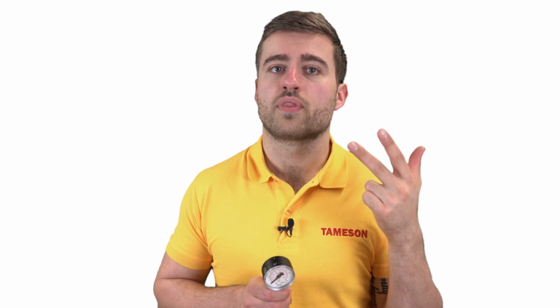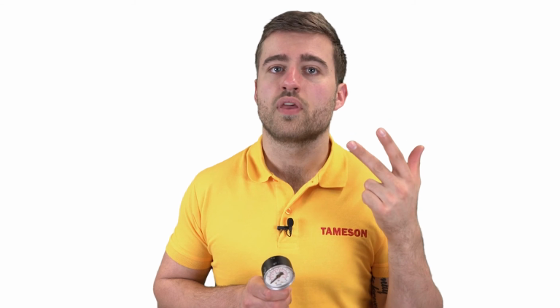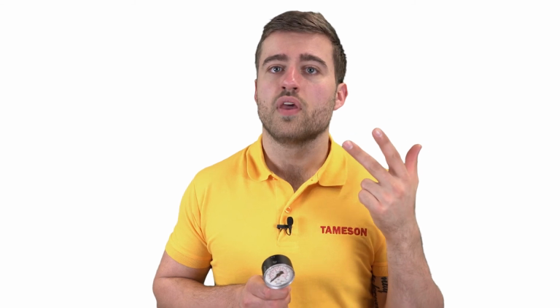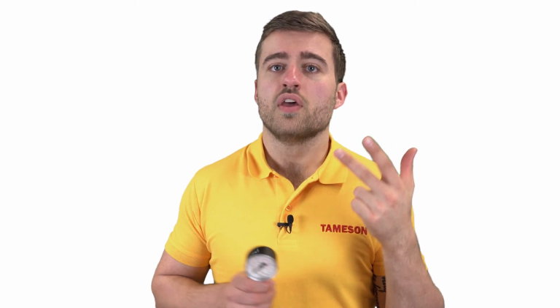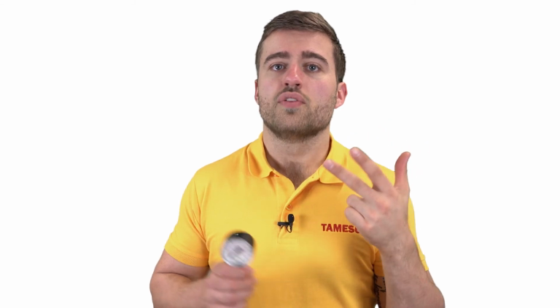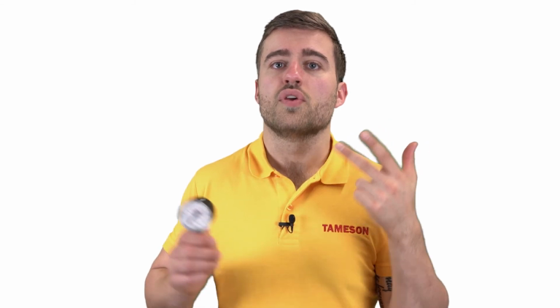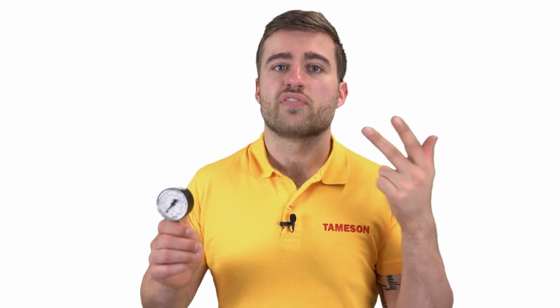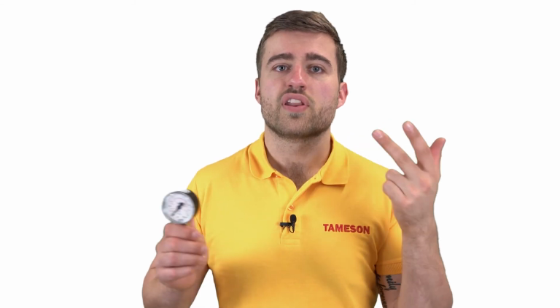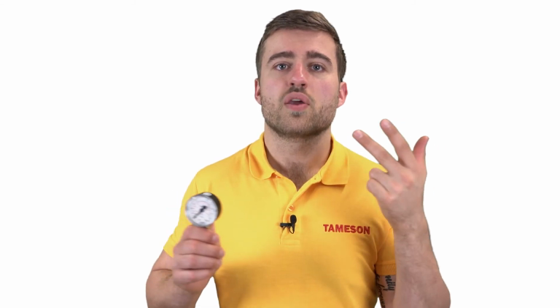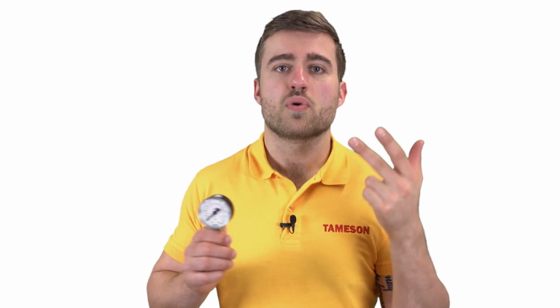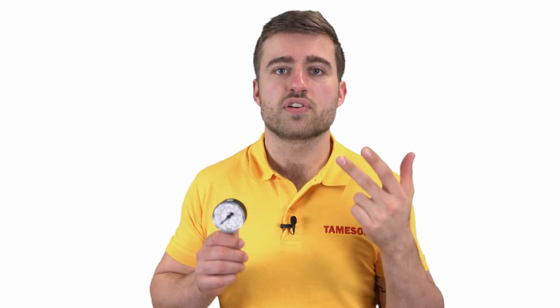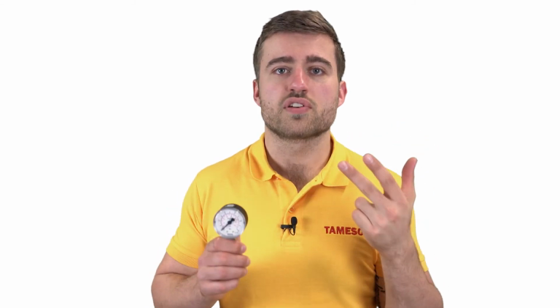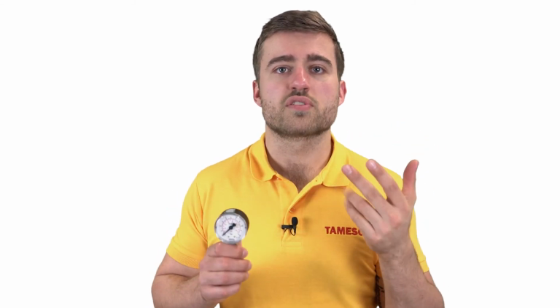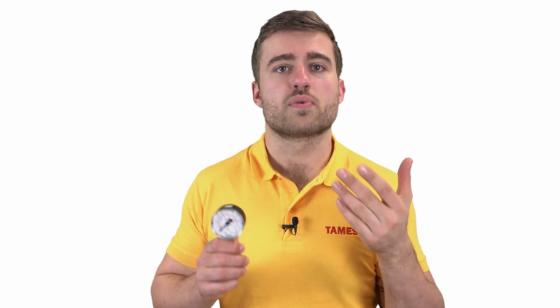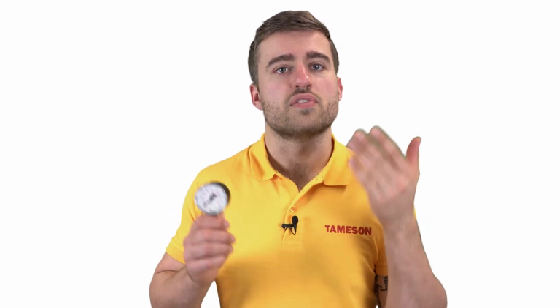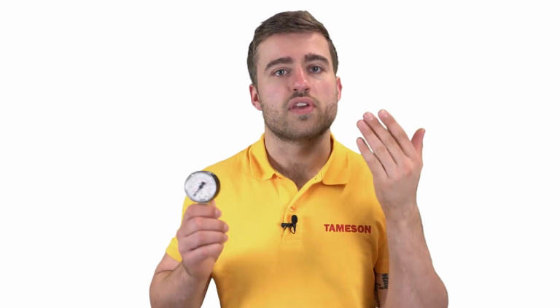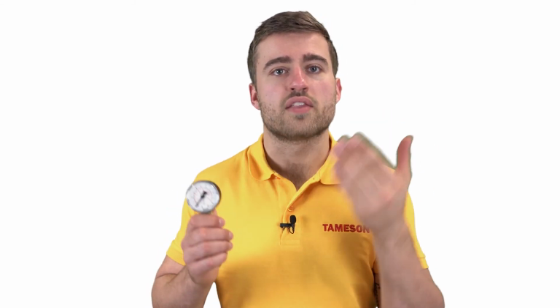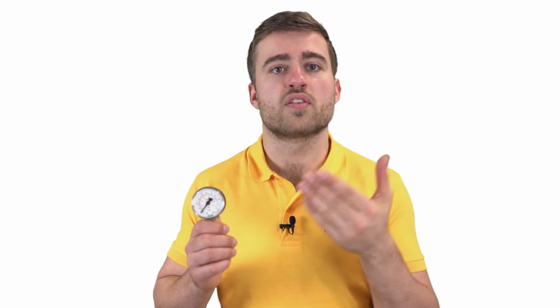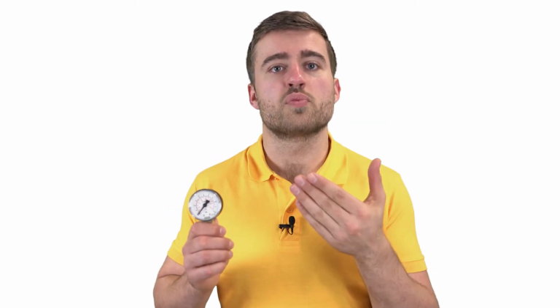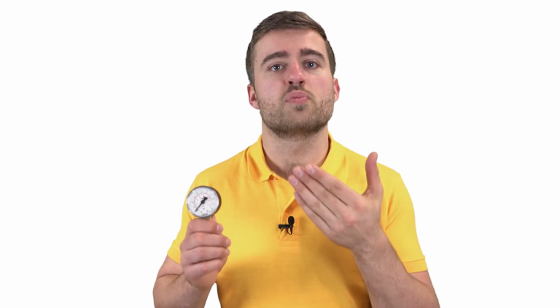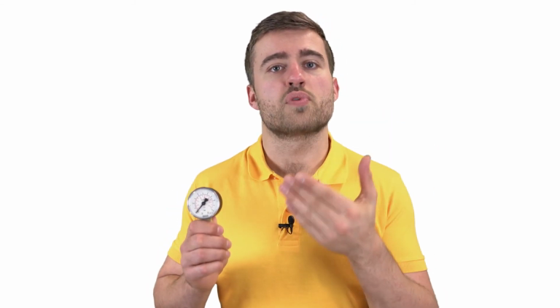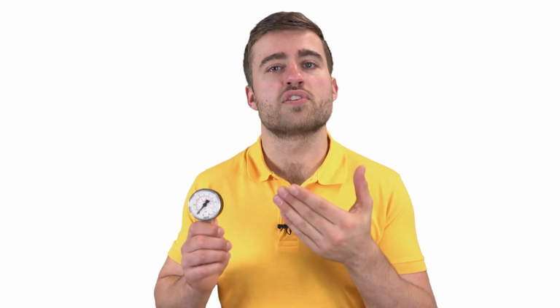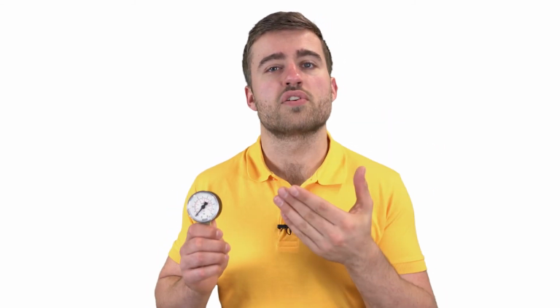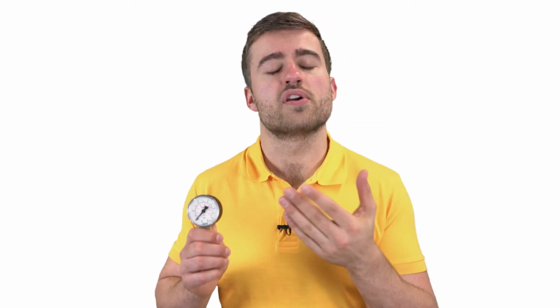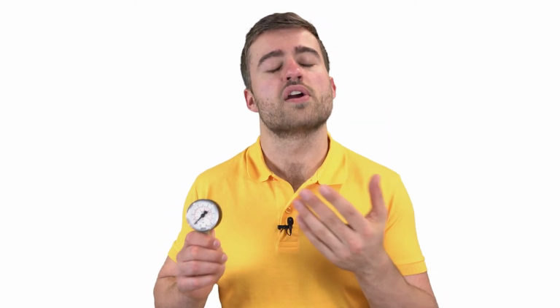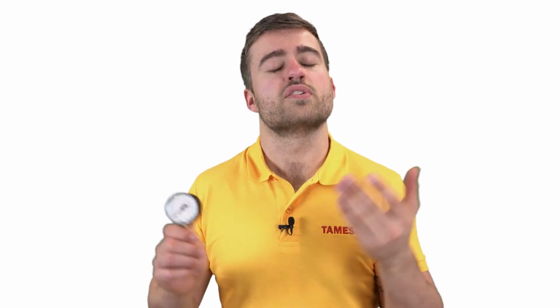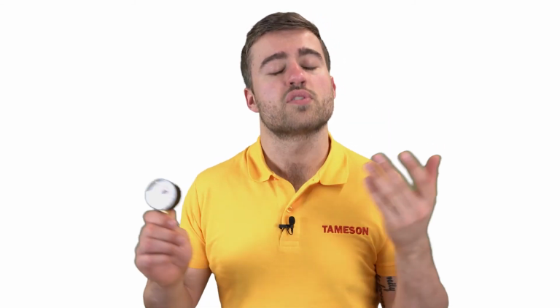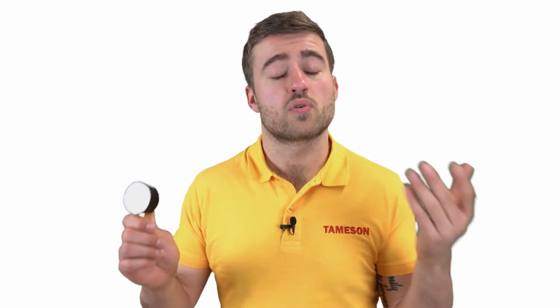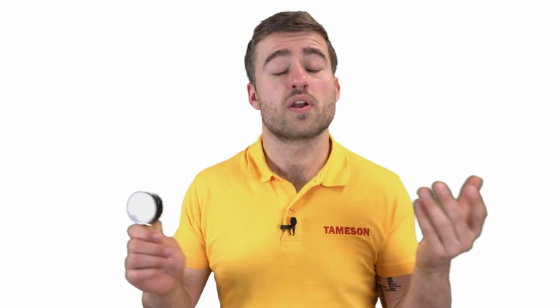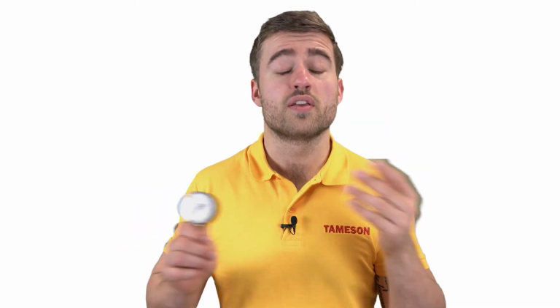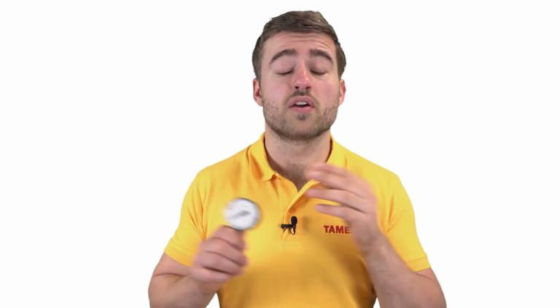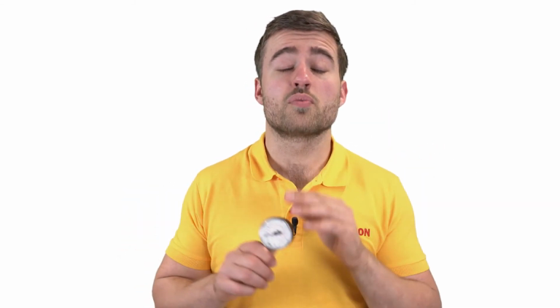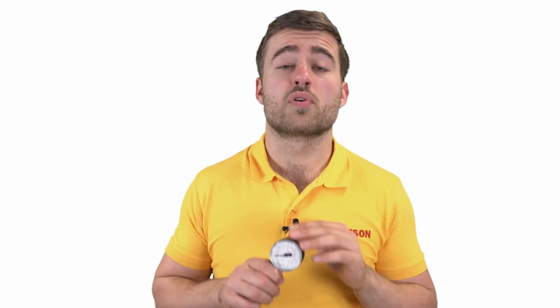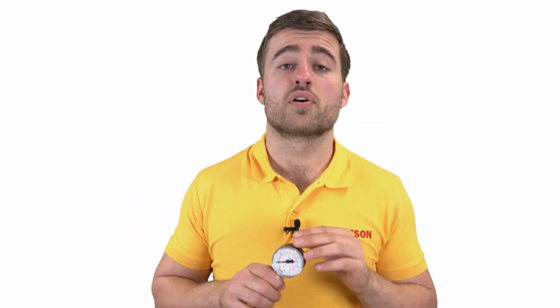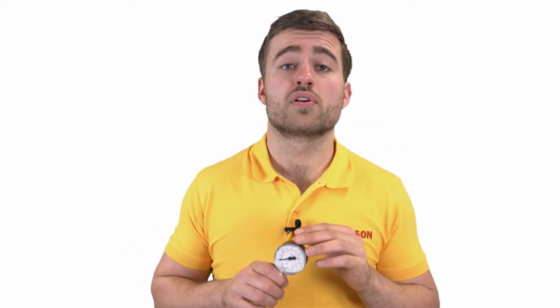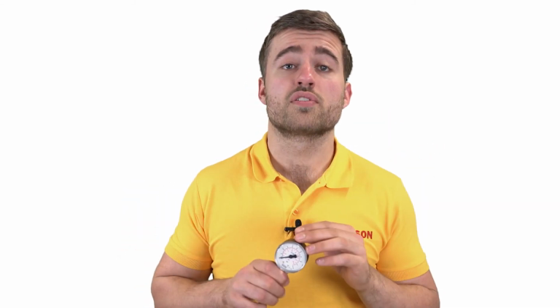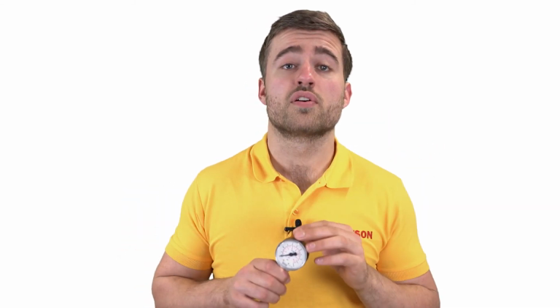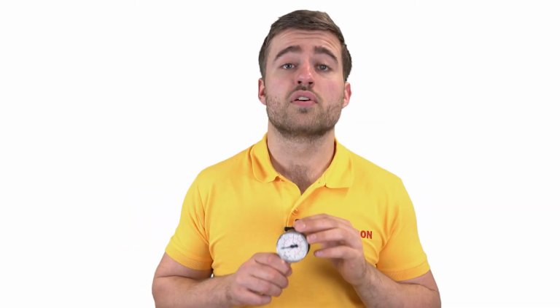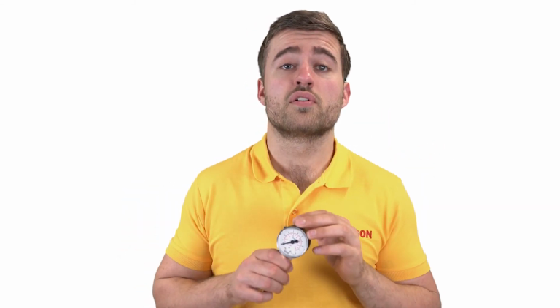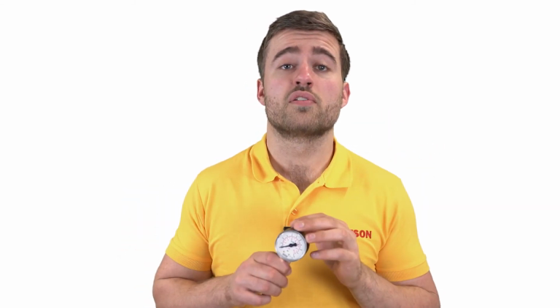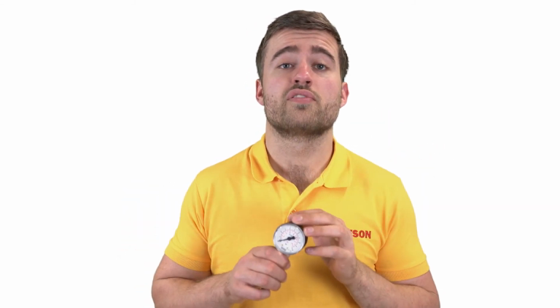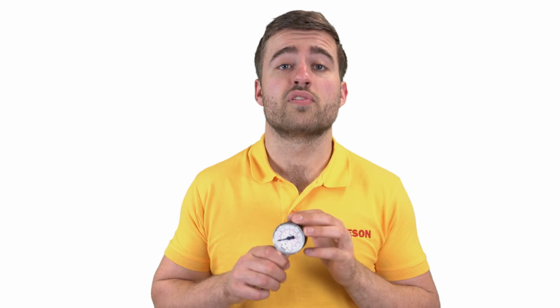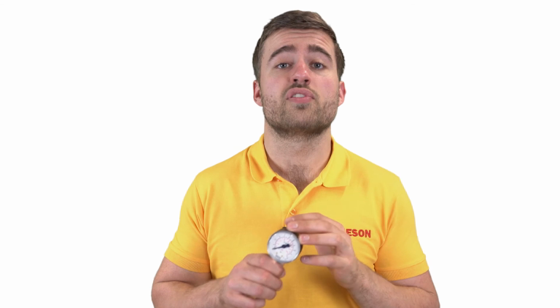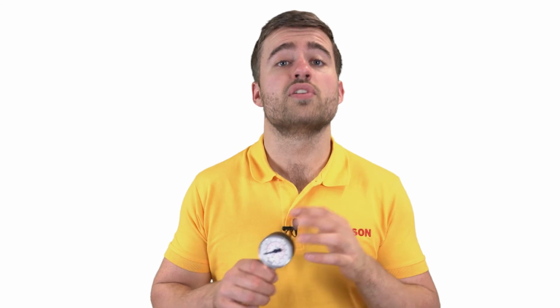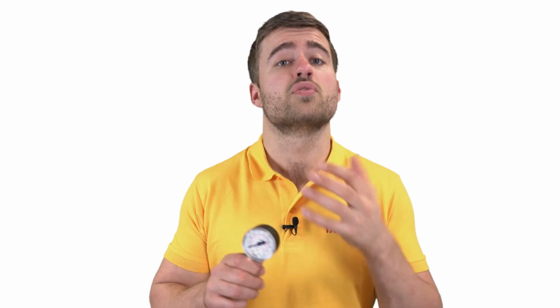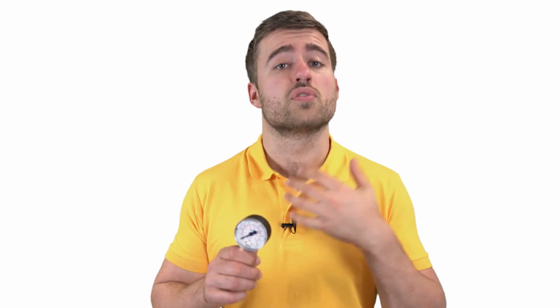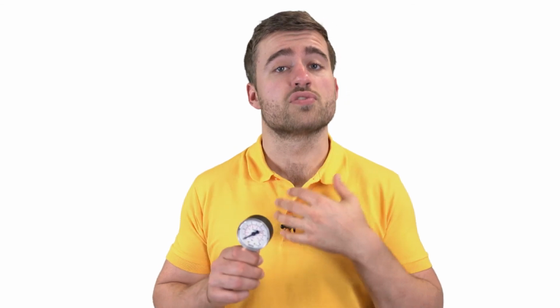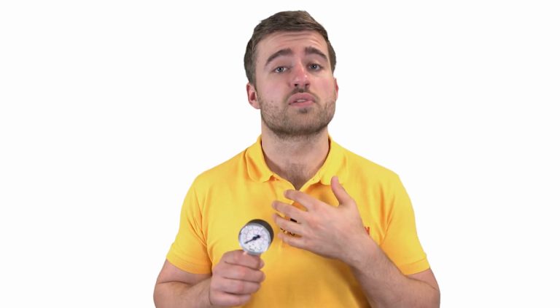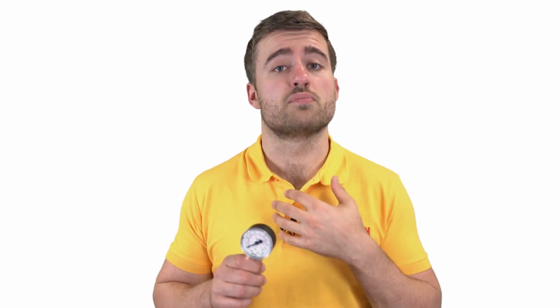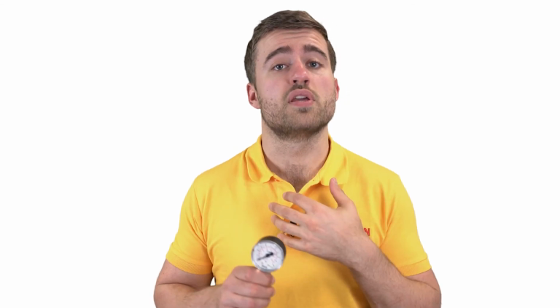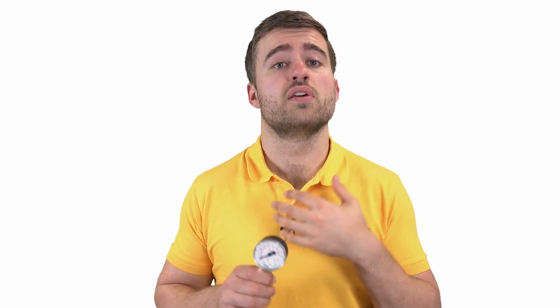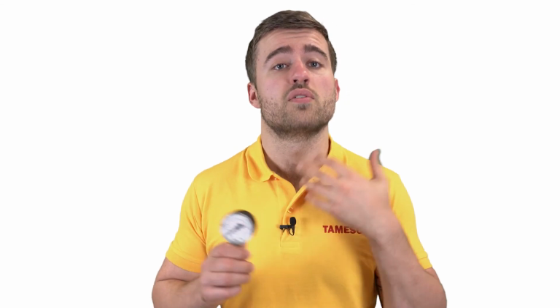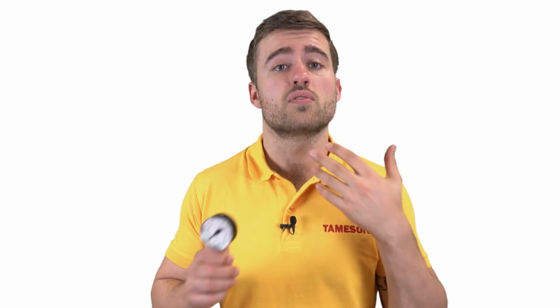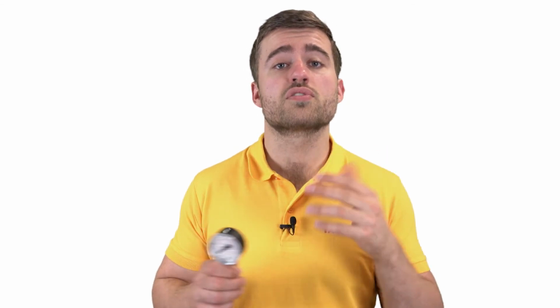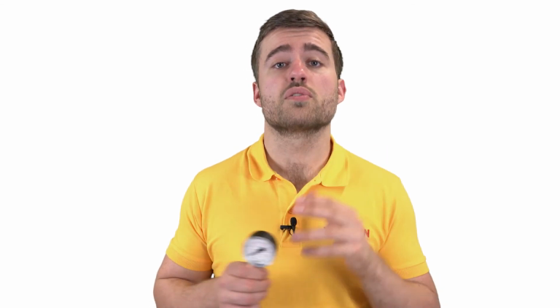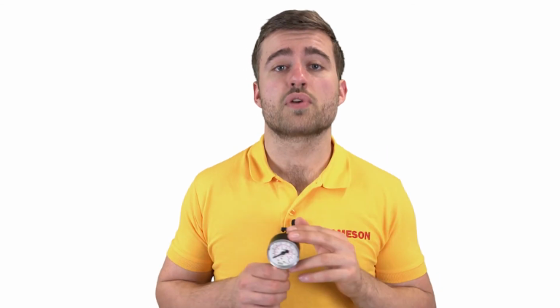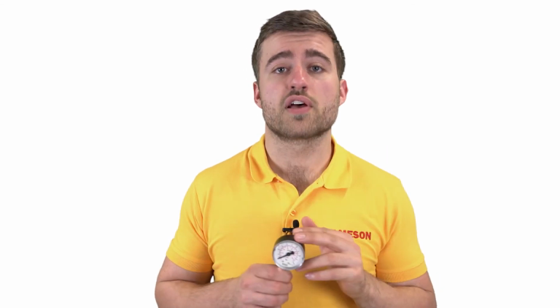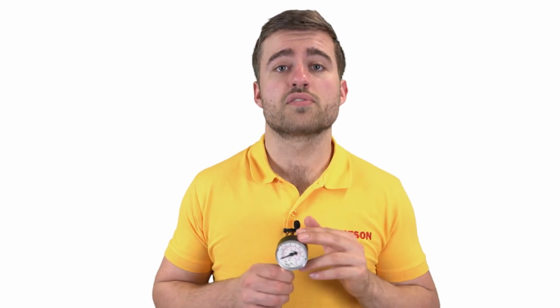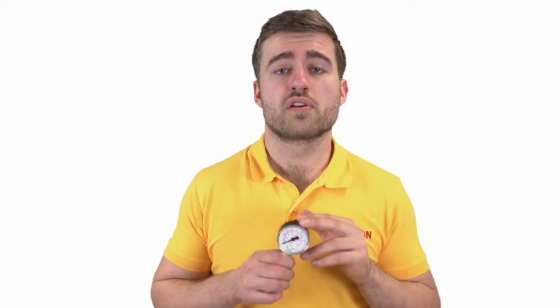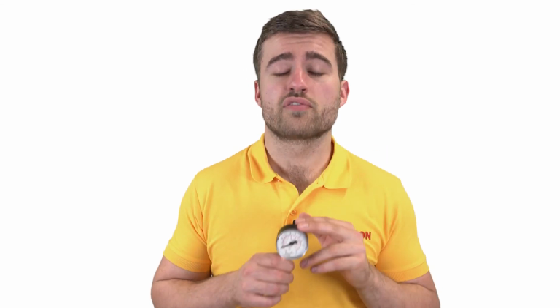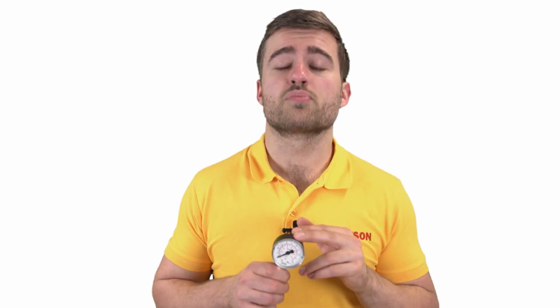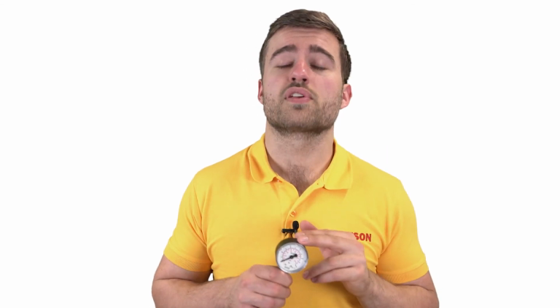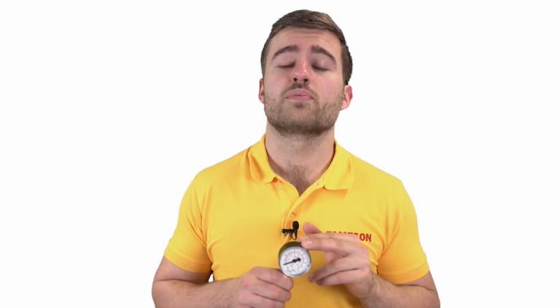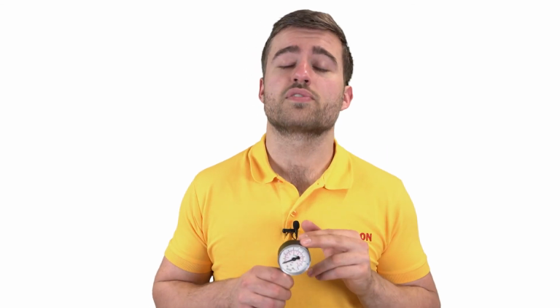Do you have any questions about the NW pressure gauge or any other product? Feel free to contact me or someone else from Thames.